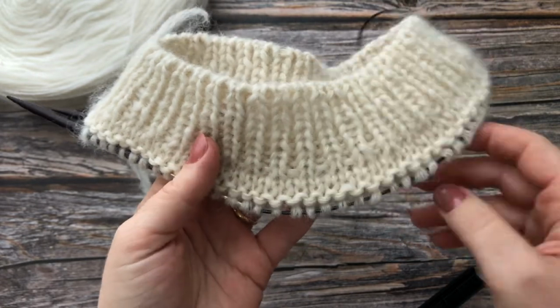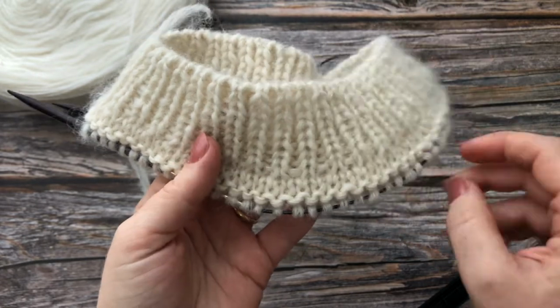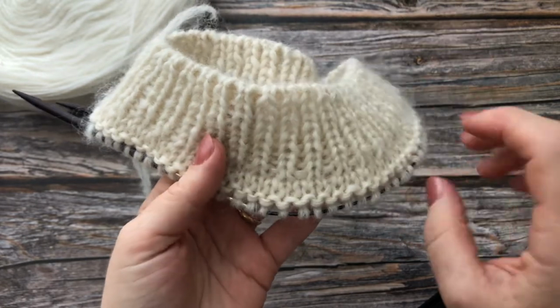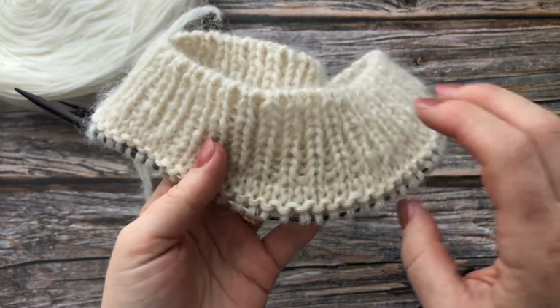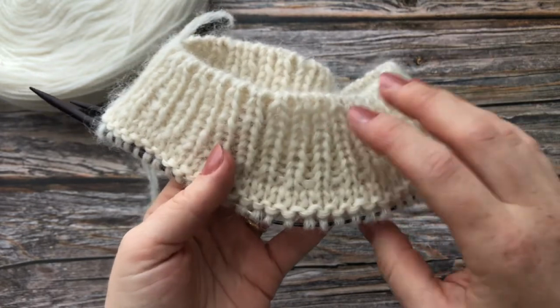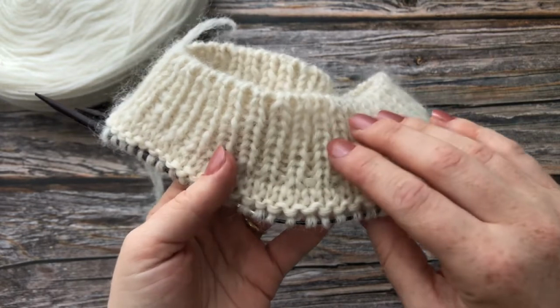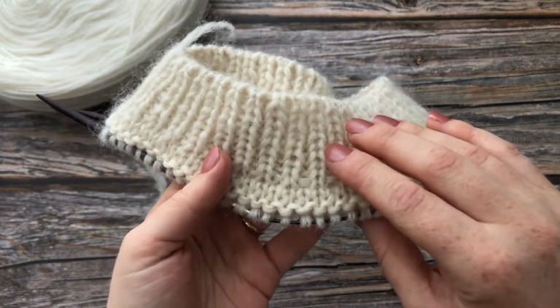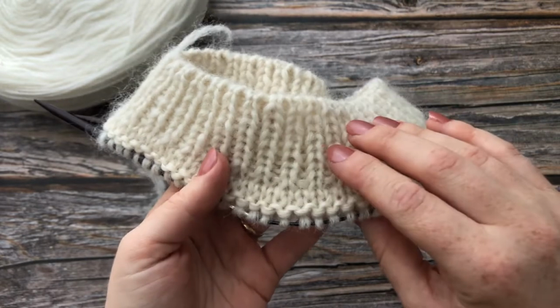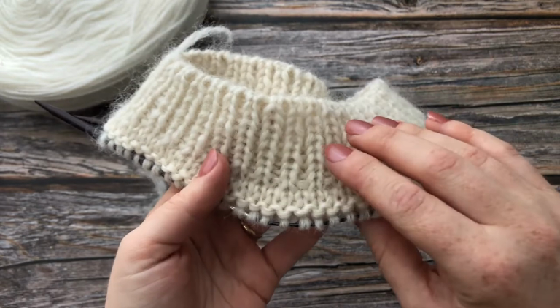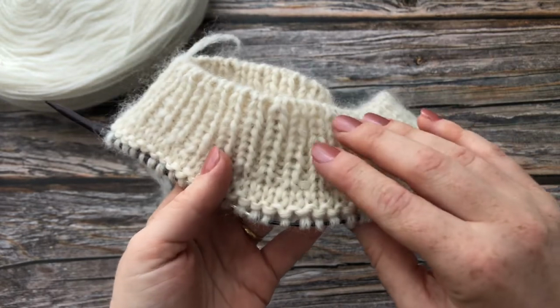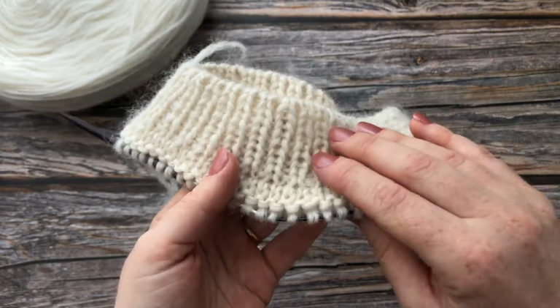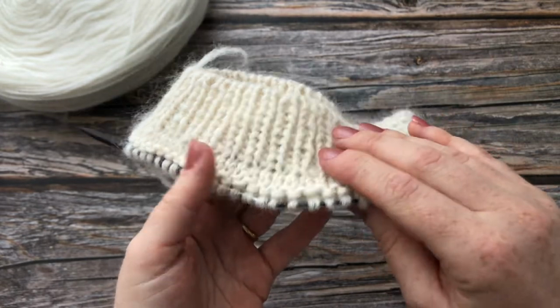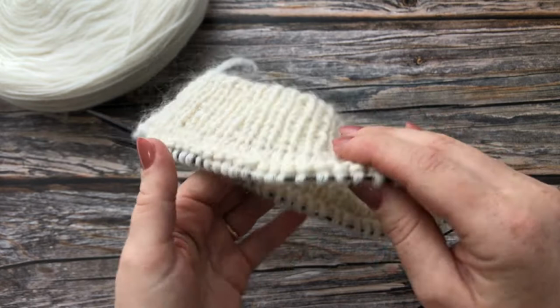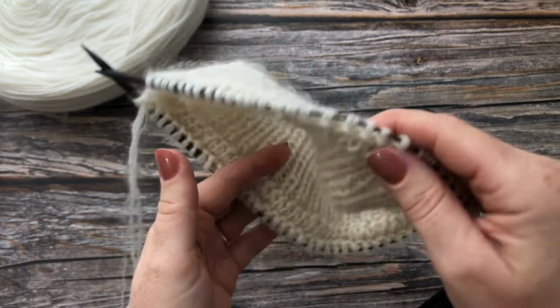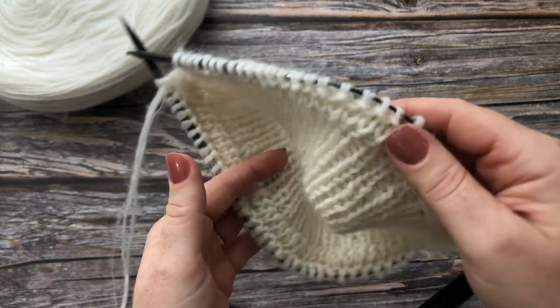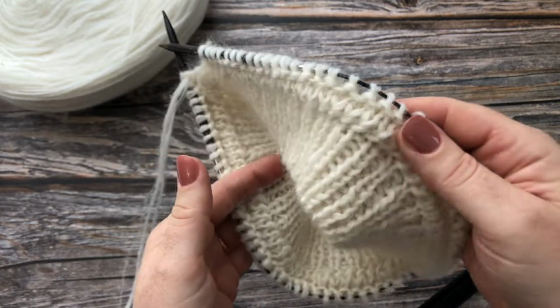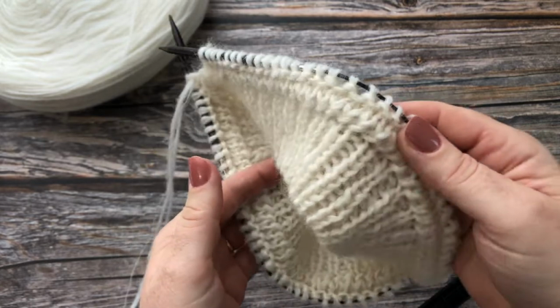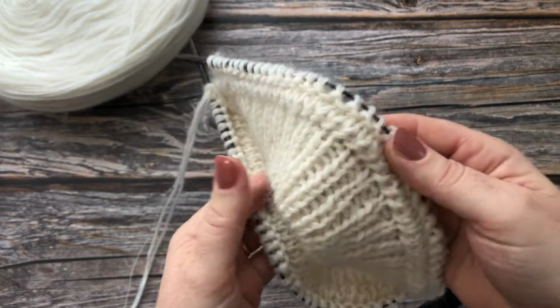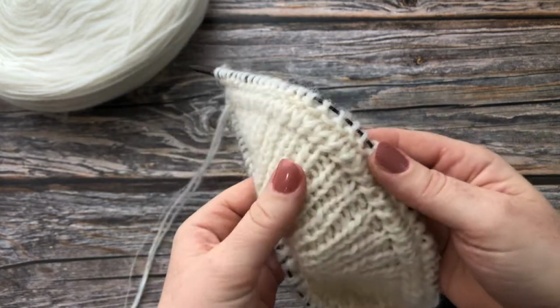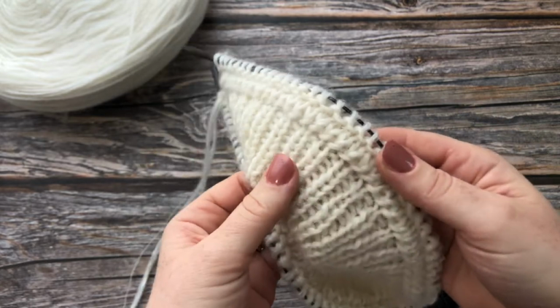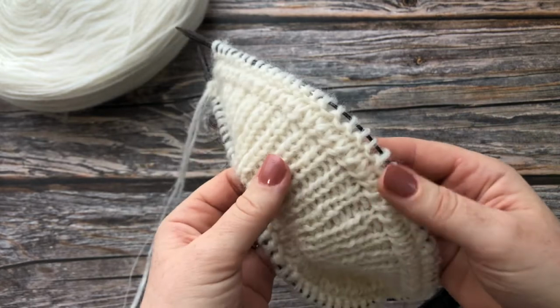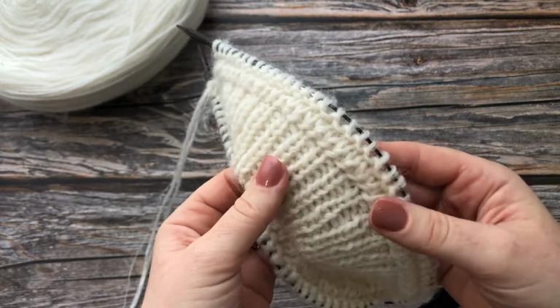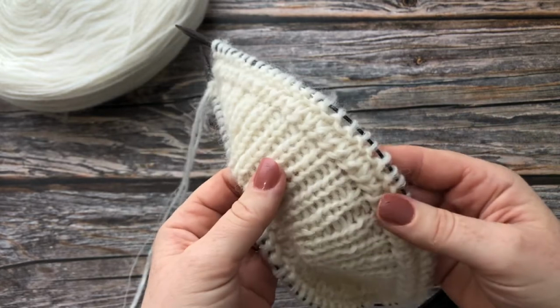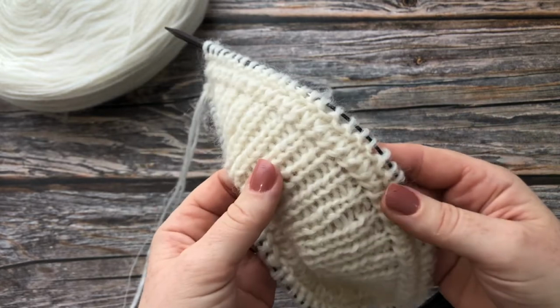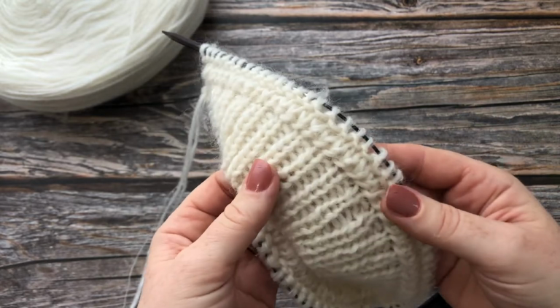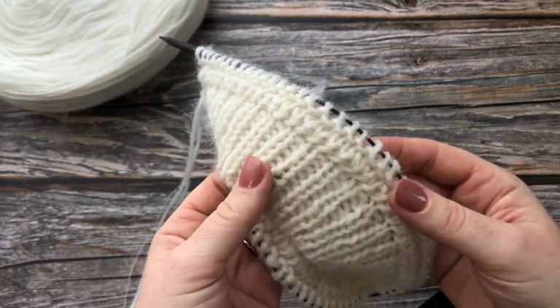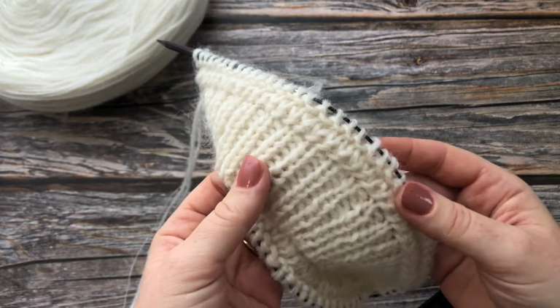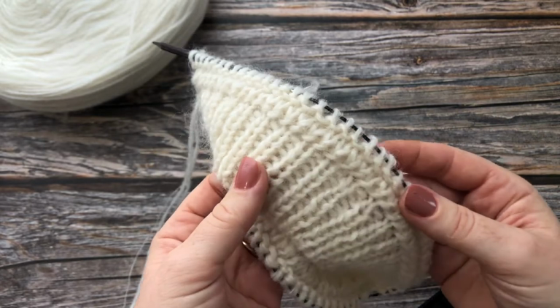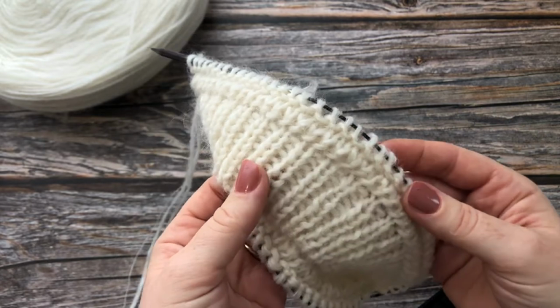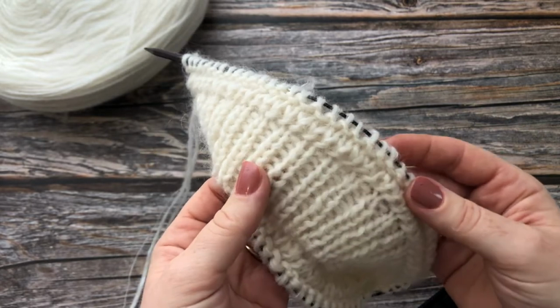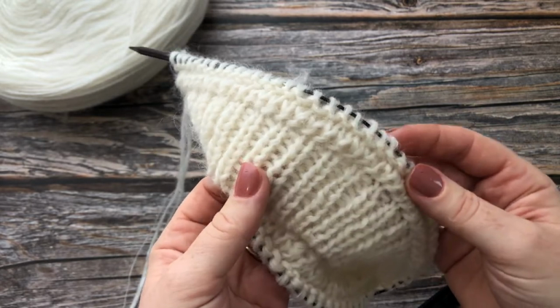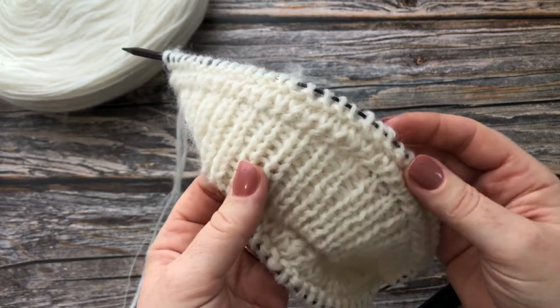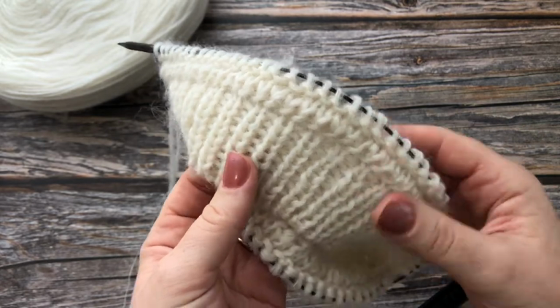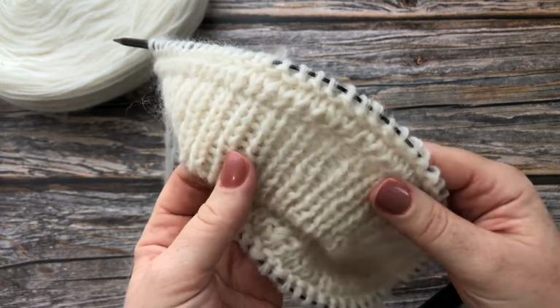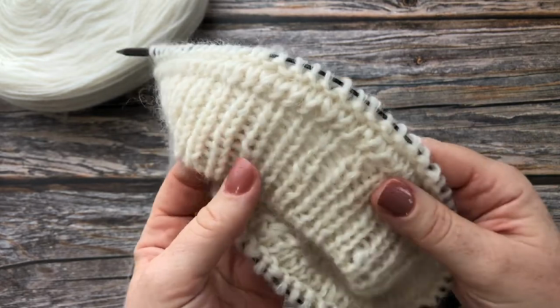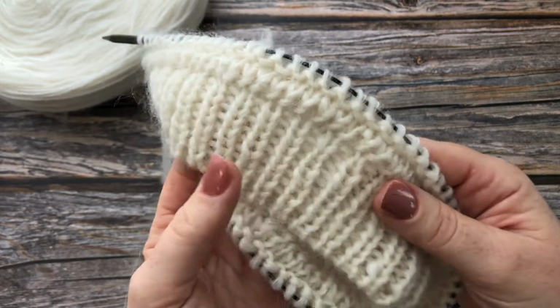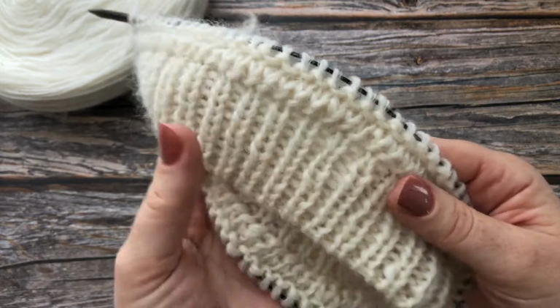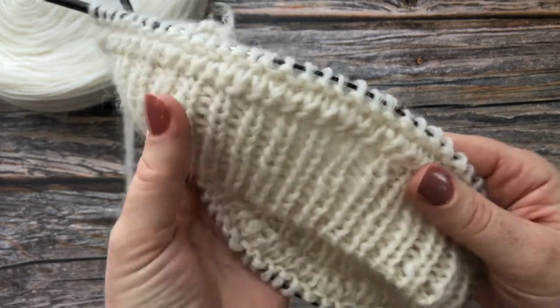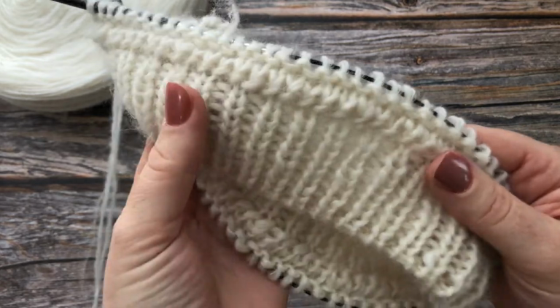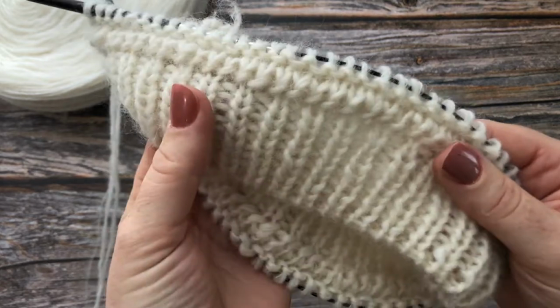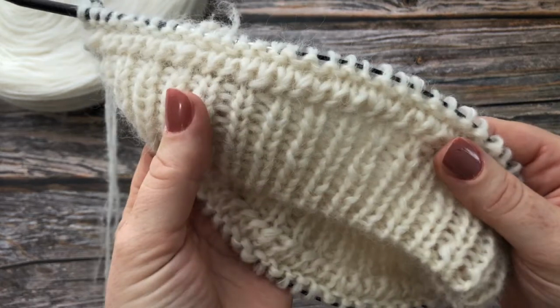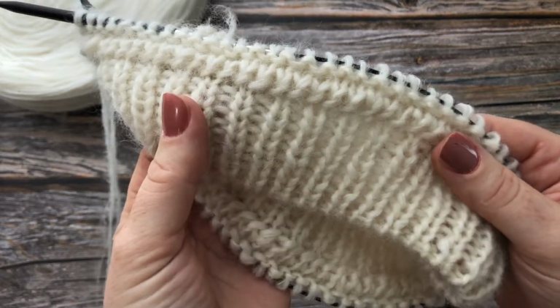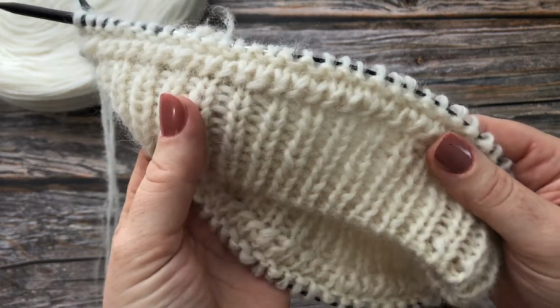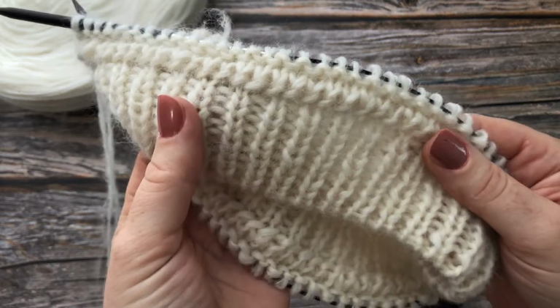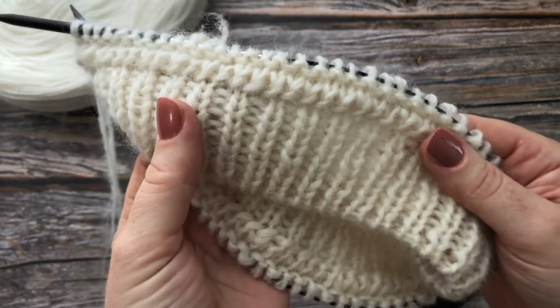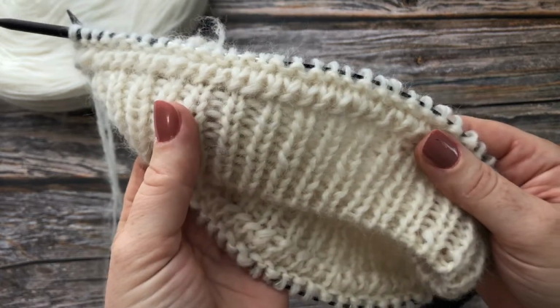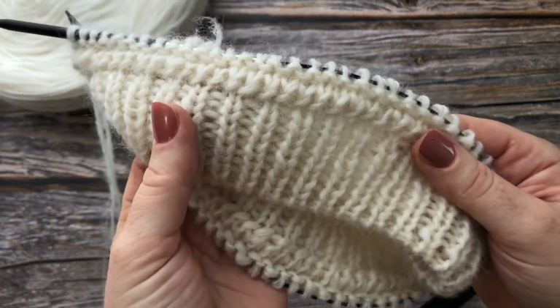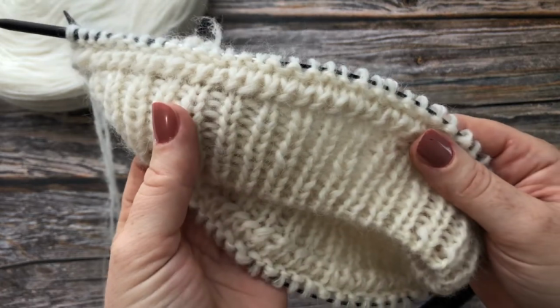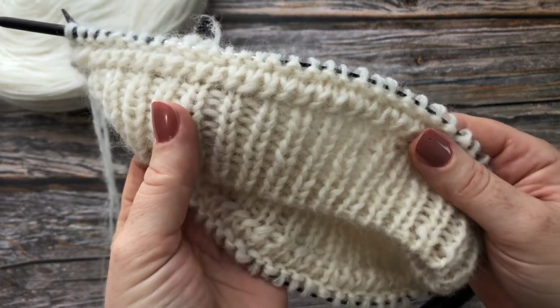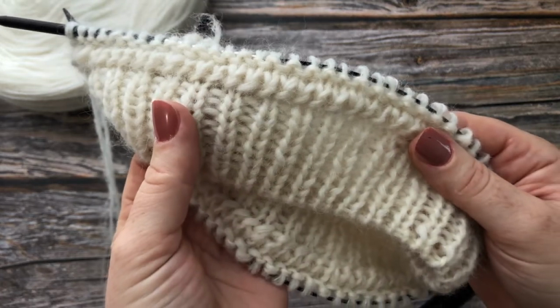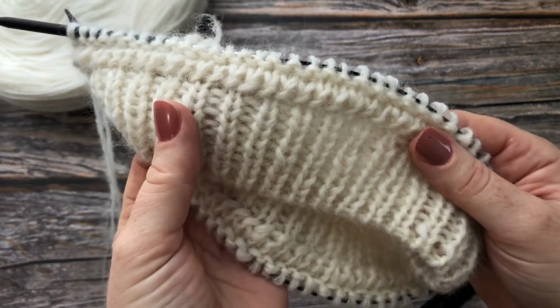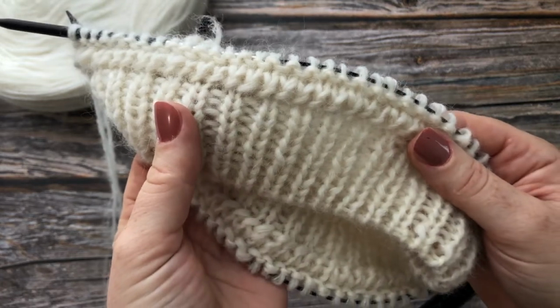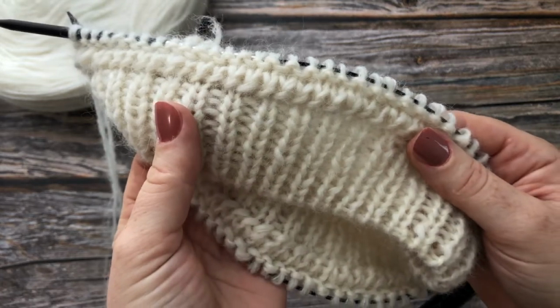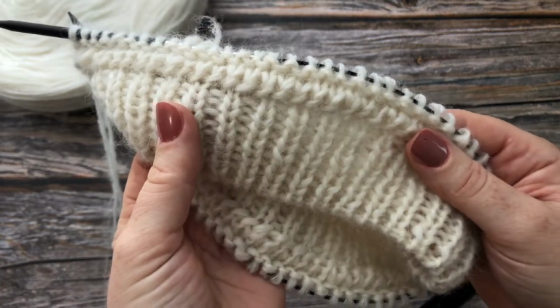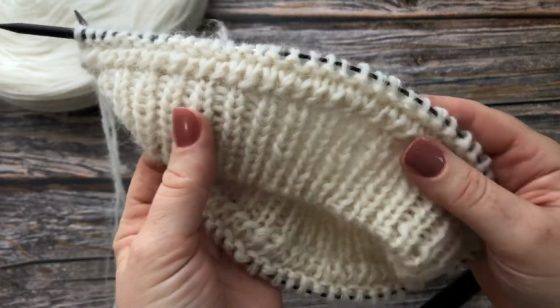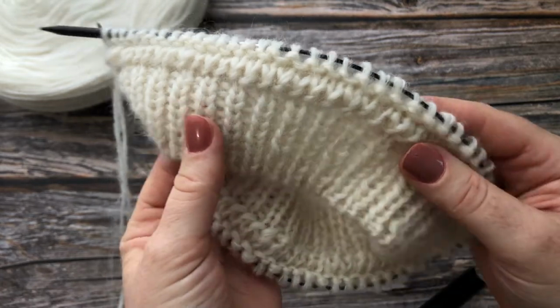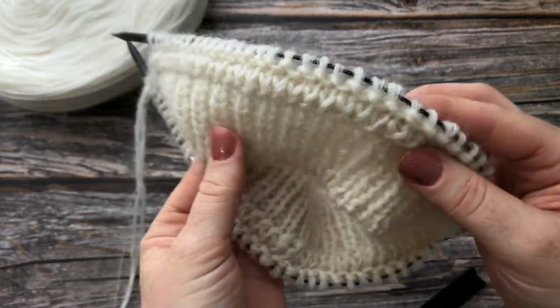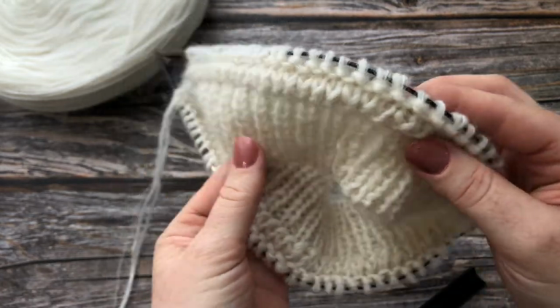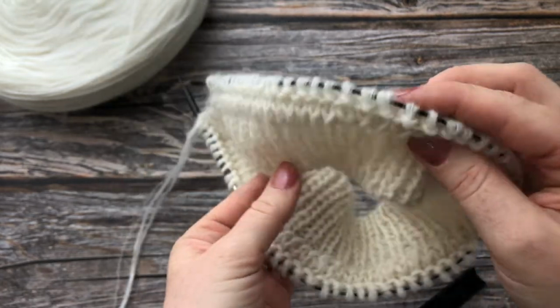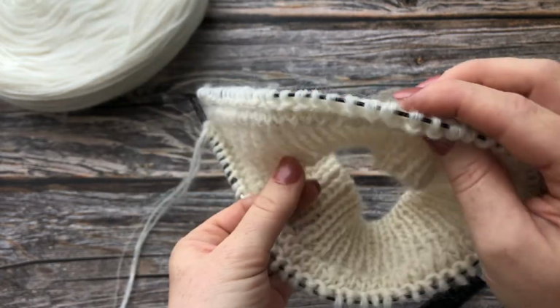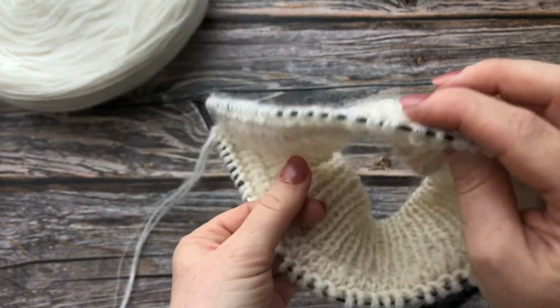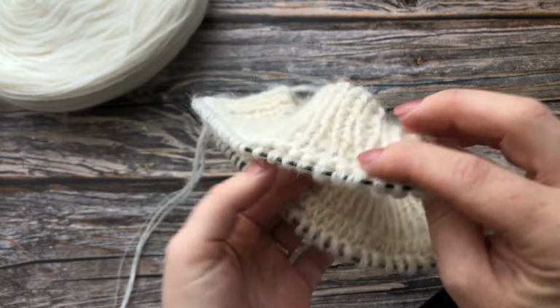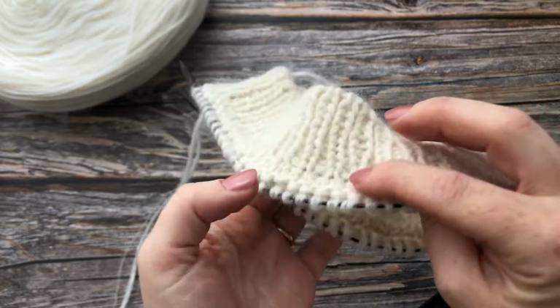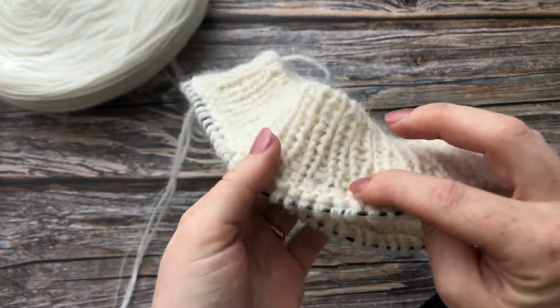I'll show you the reverse side. This is what it looks like on the reverse side. Looks neat.